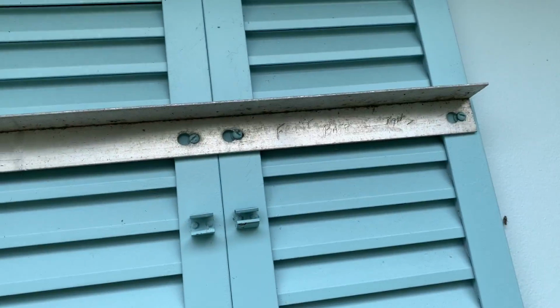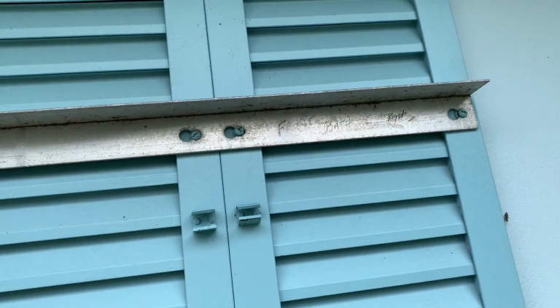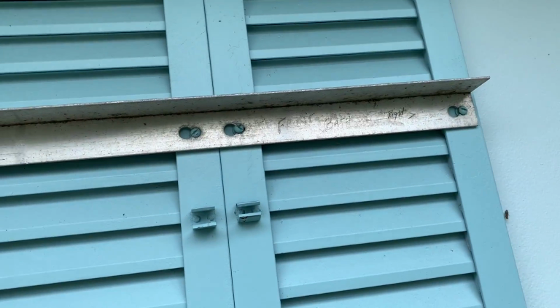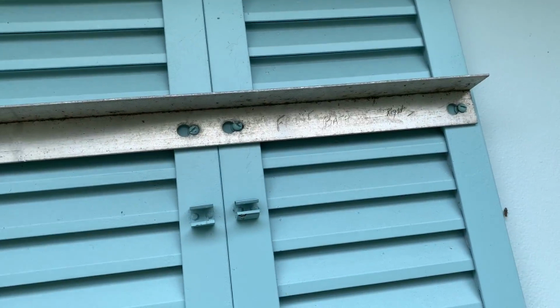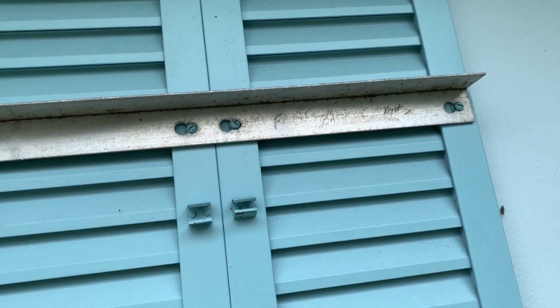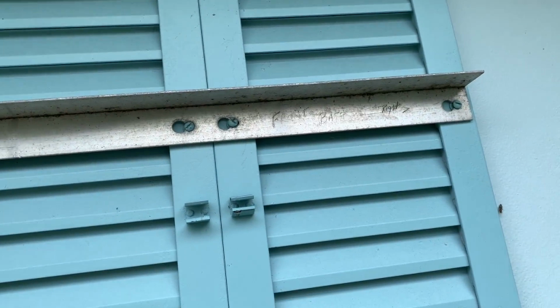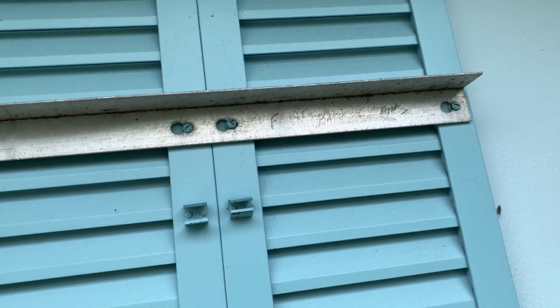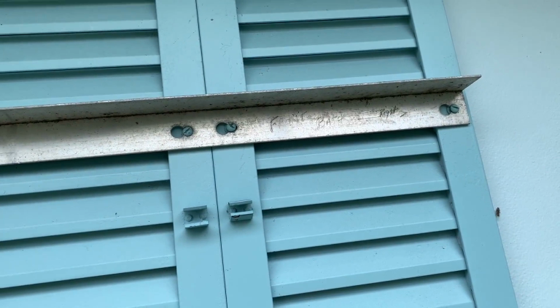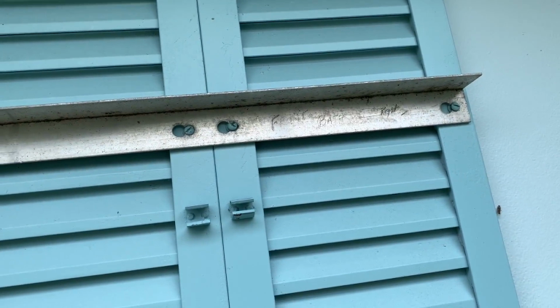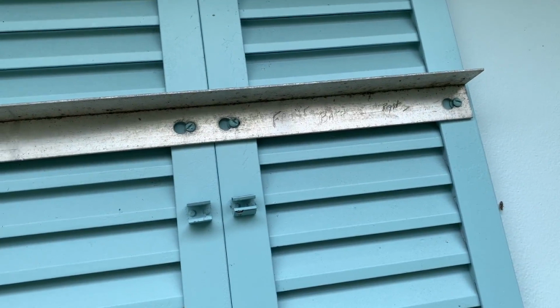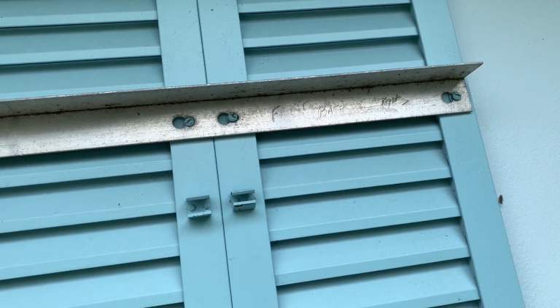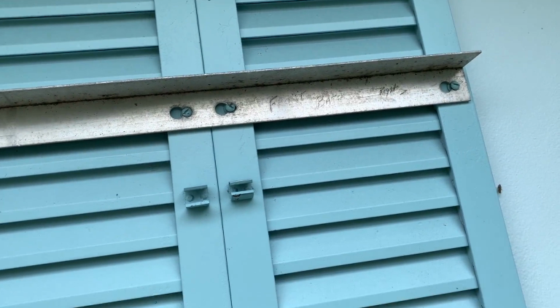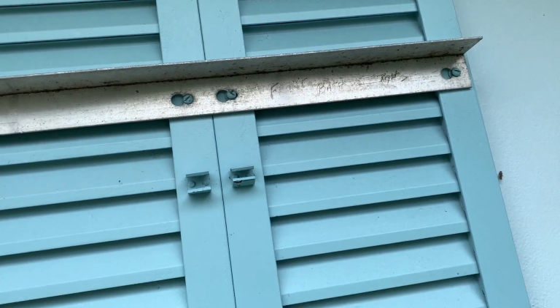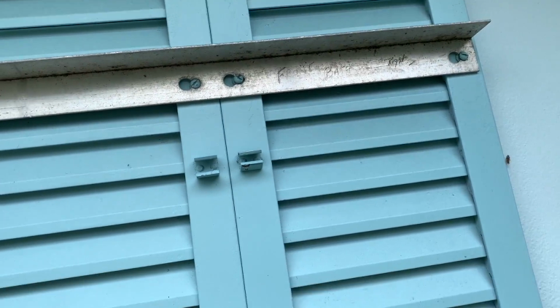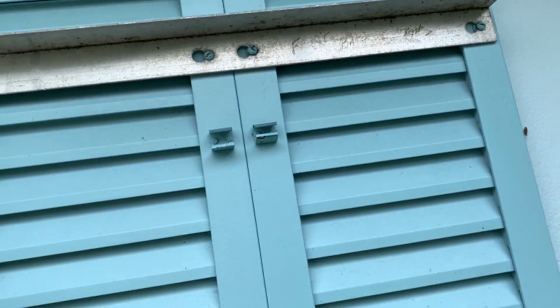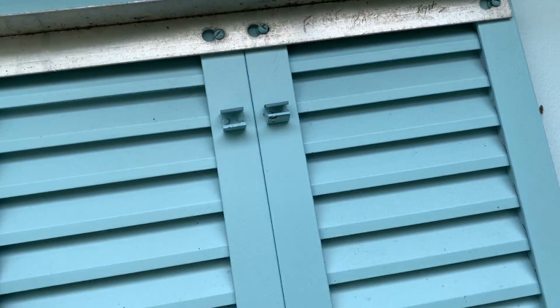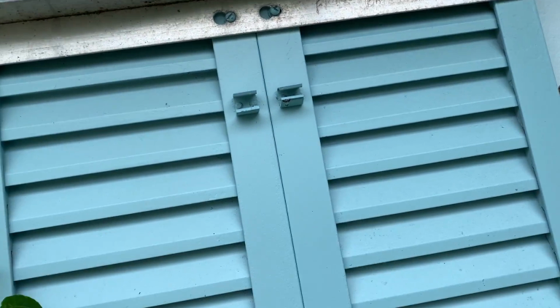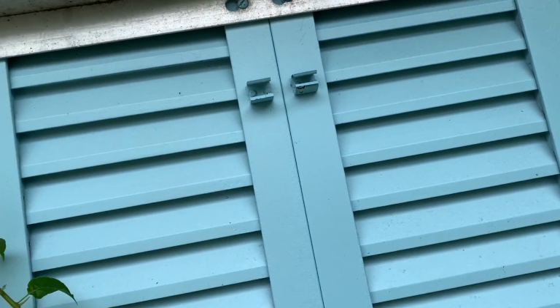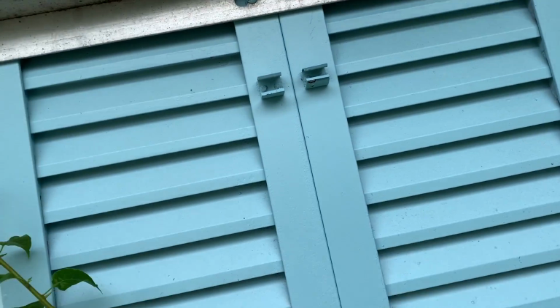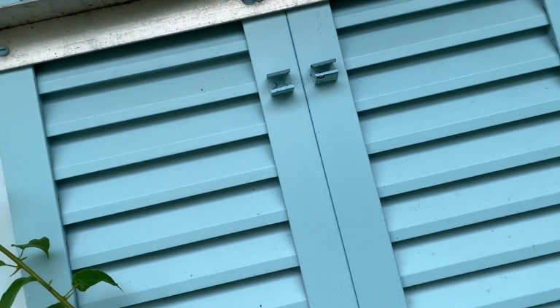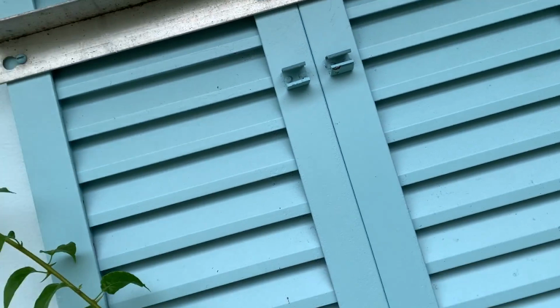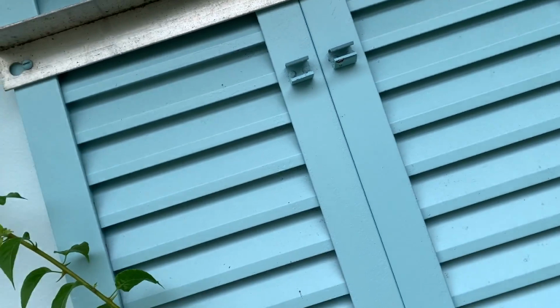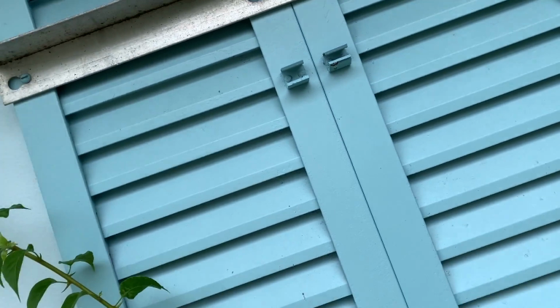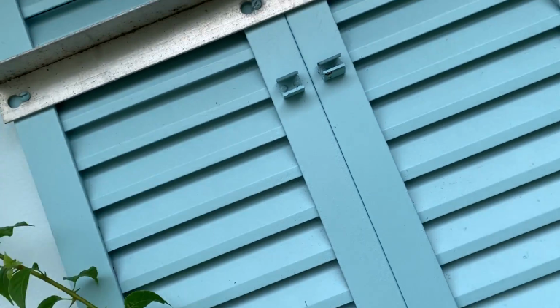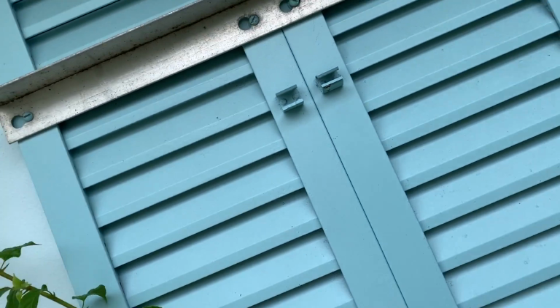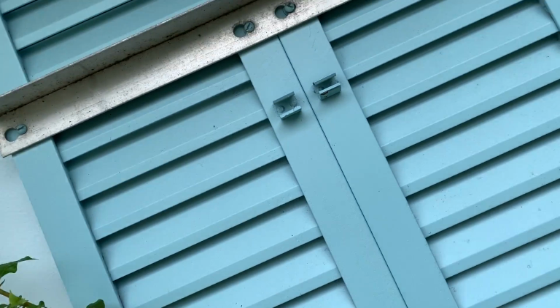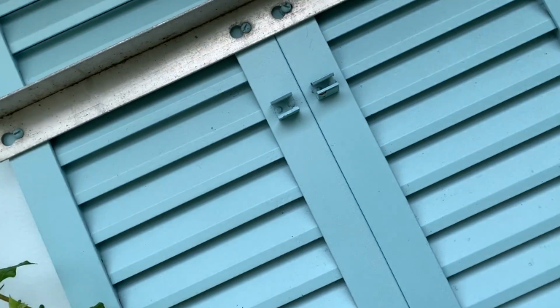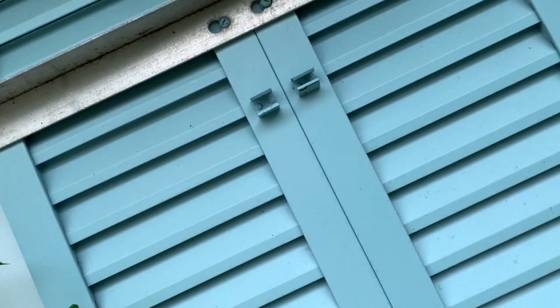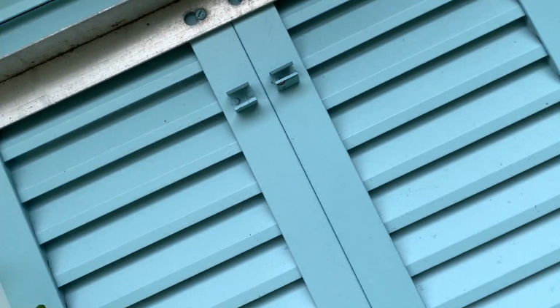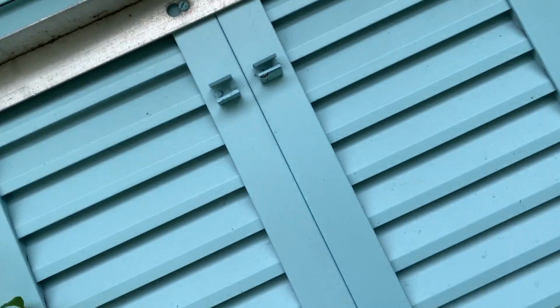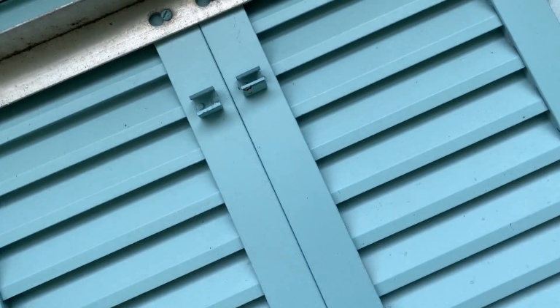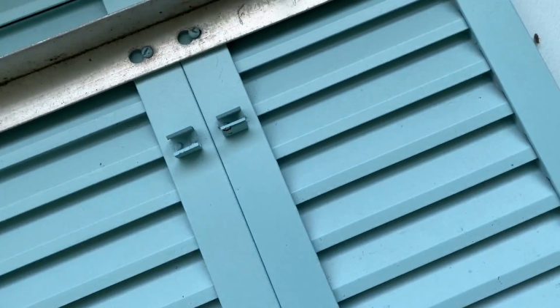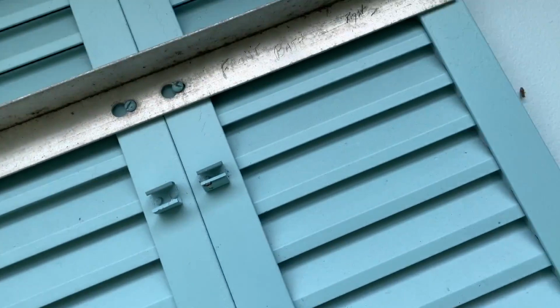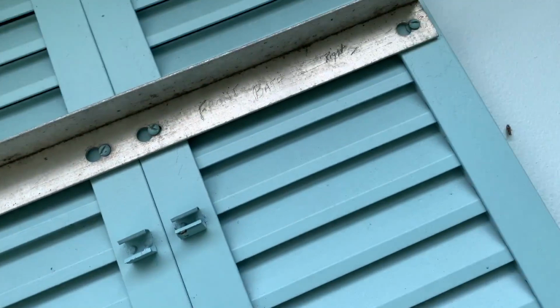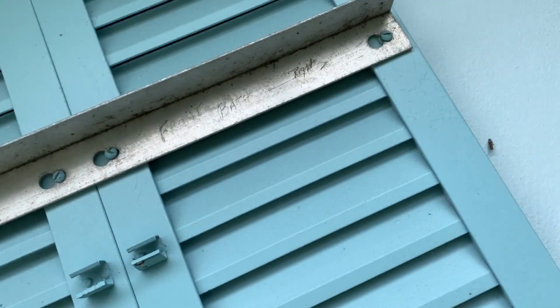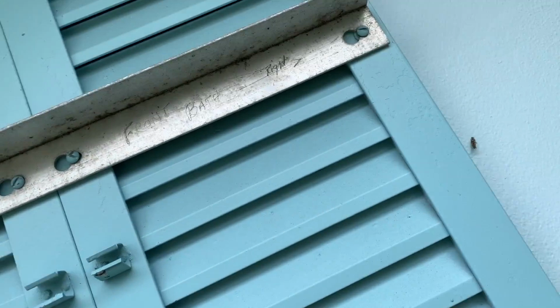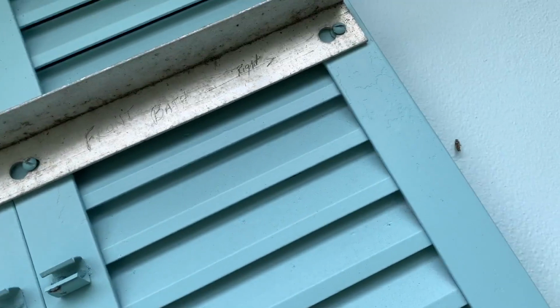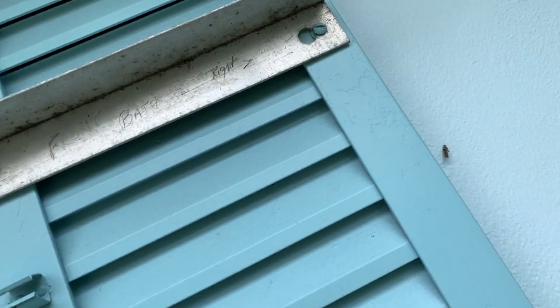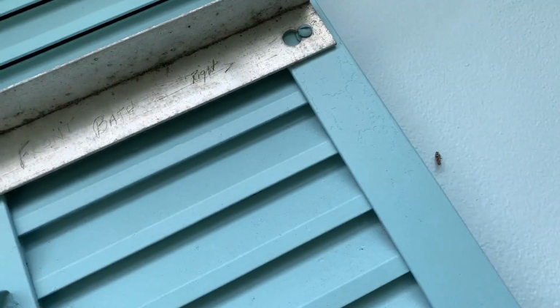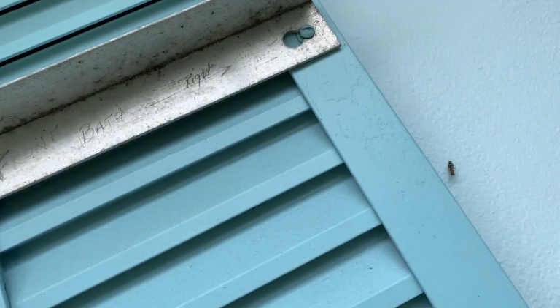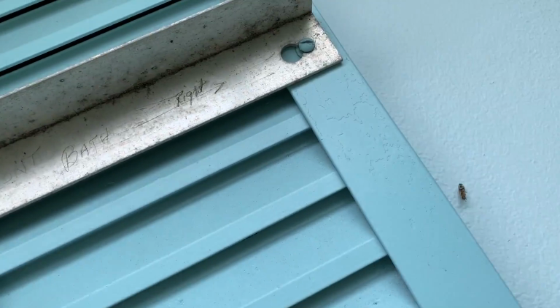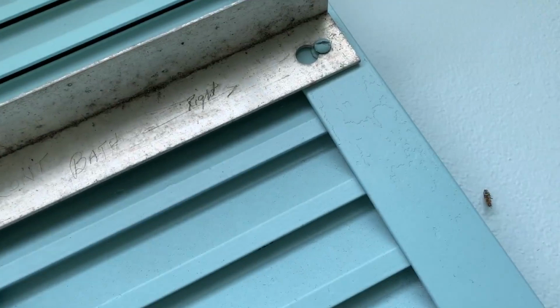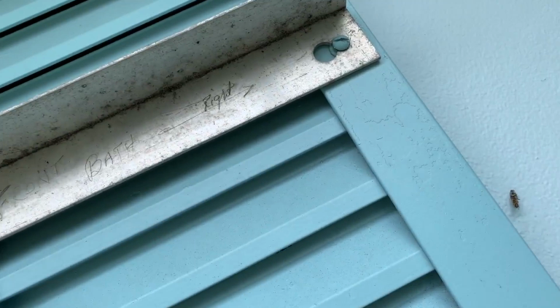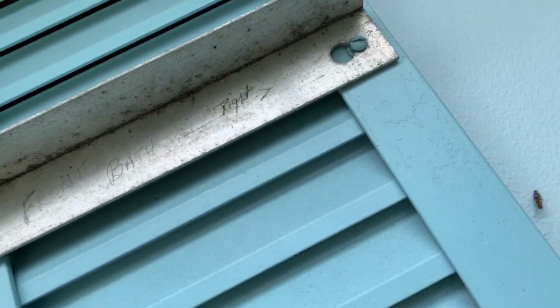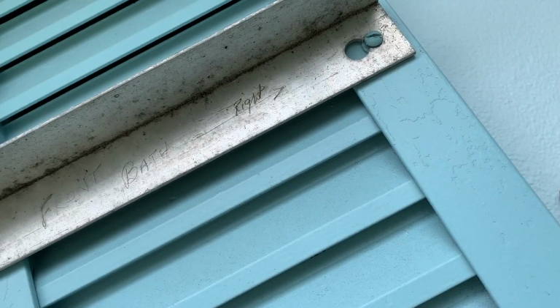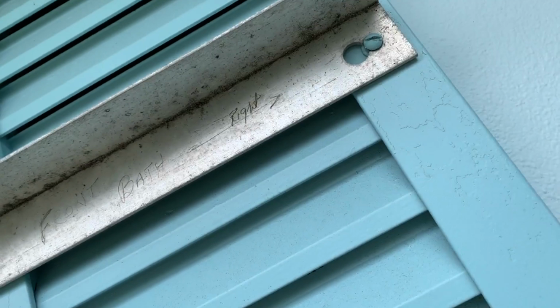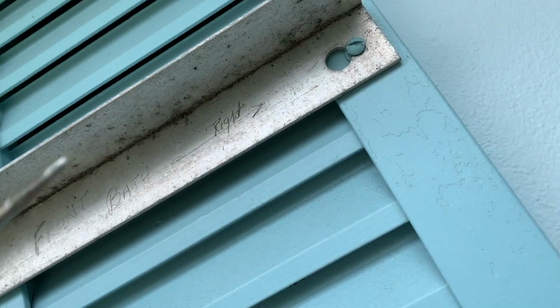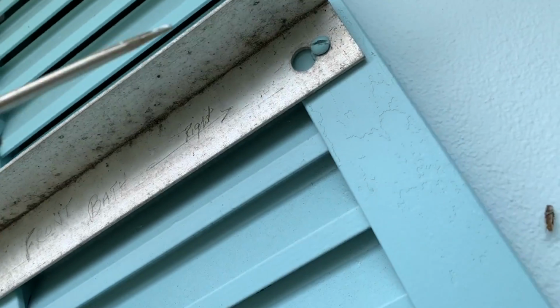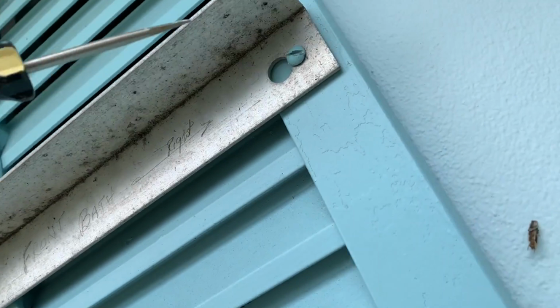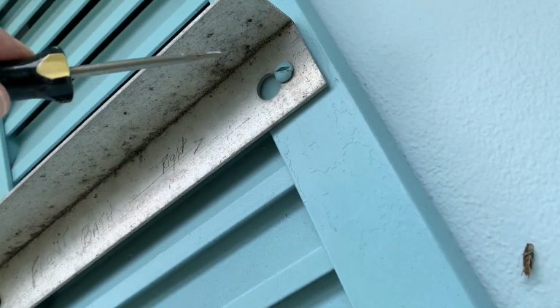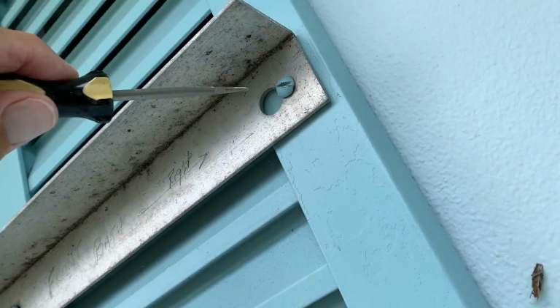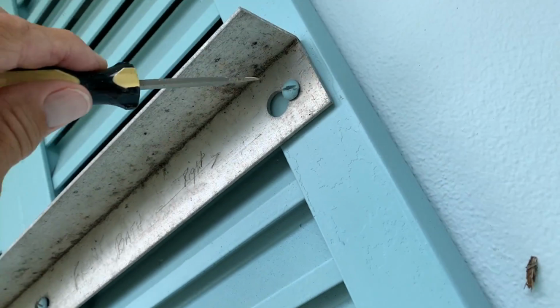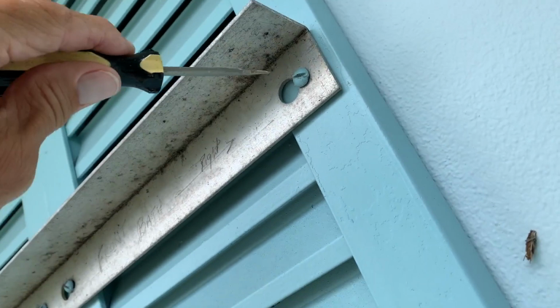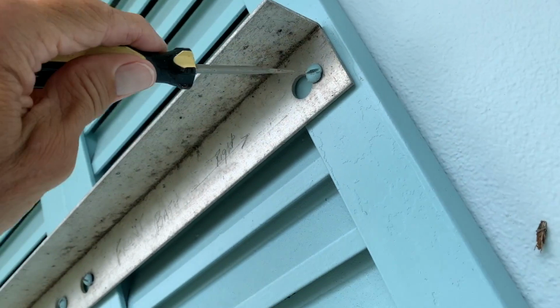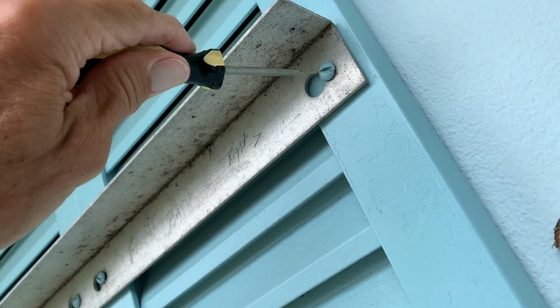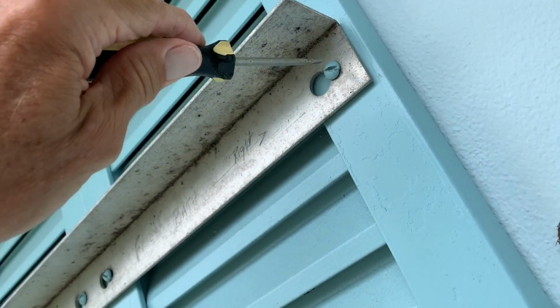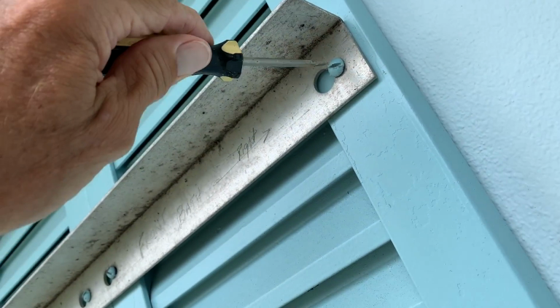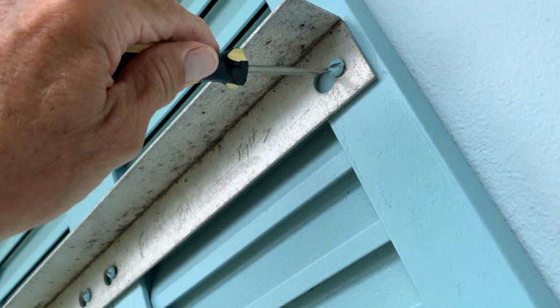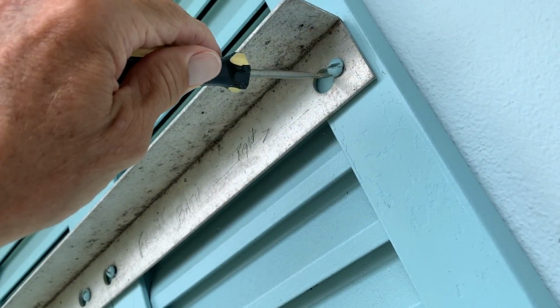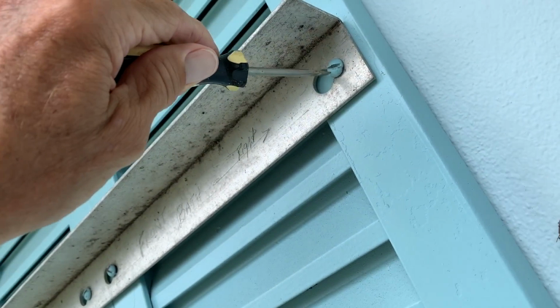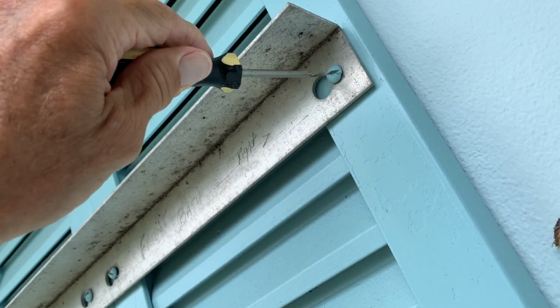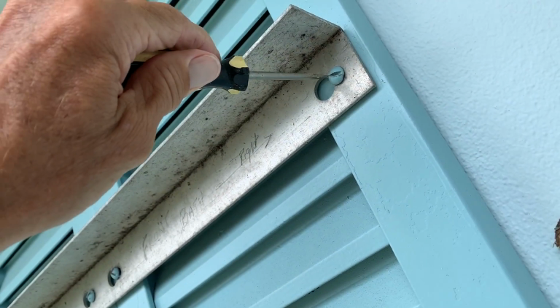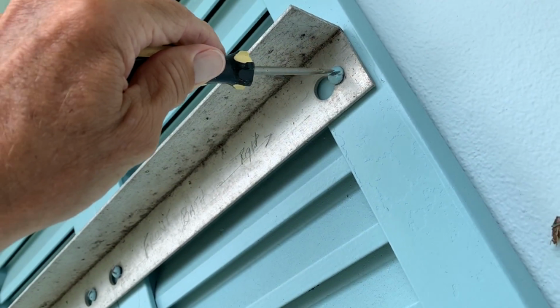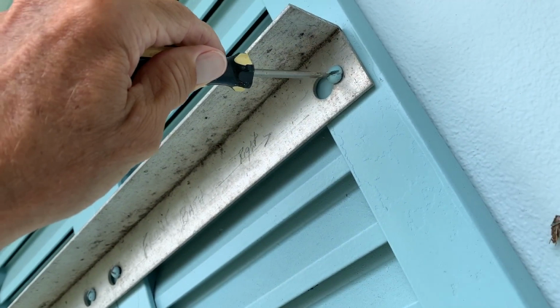We didn't really have that big of a hurricane. So I'm going to show you how to take these off. Pretty simple.